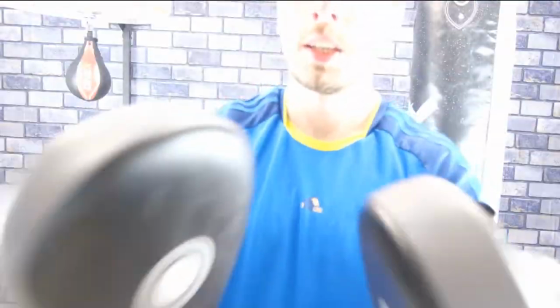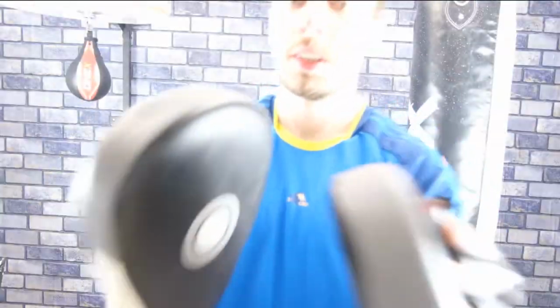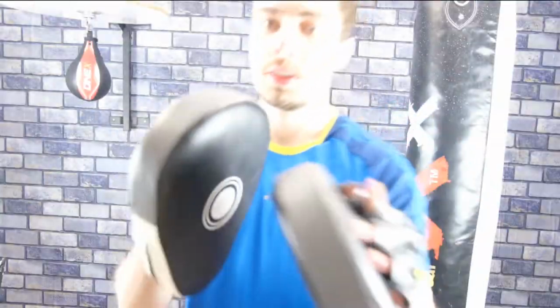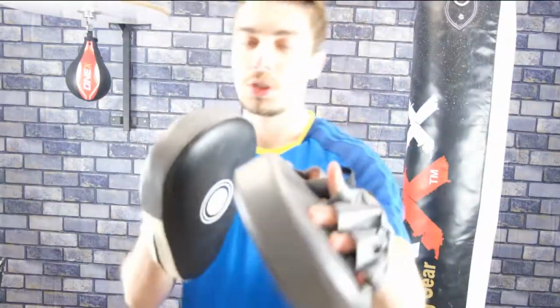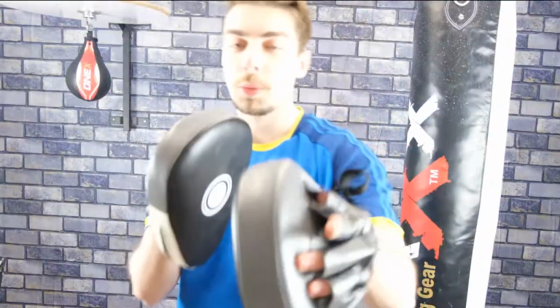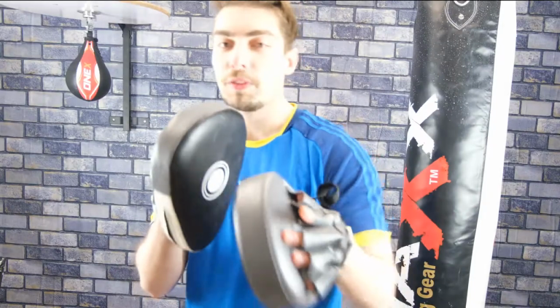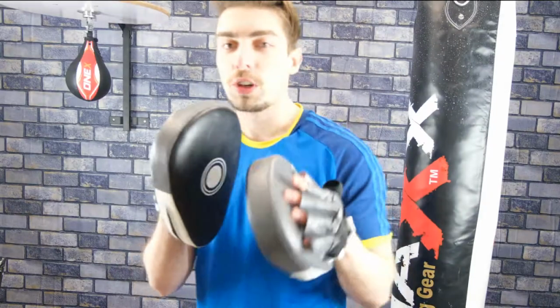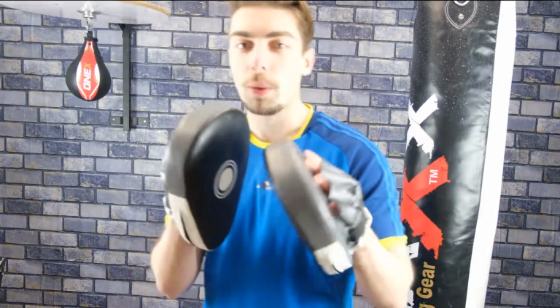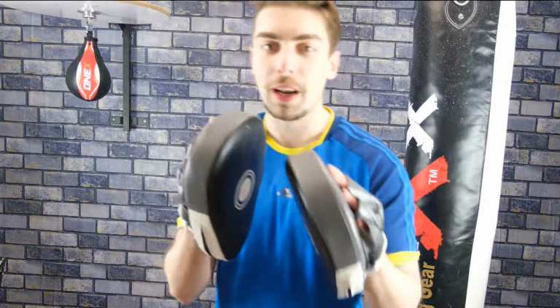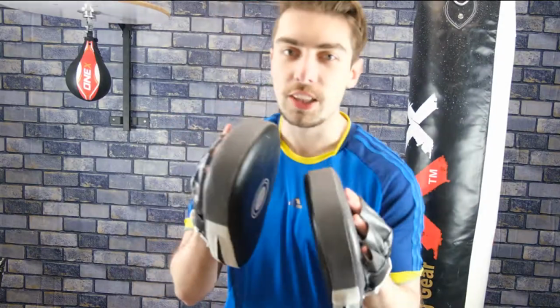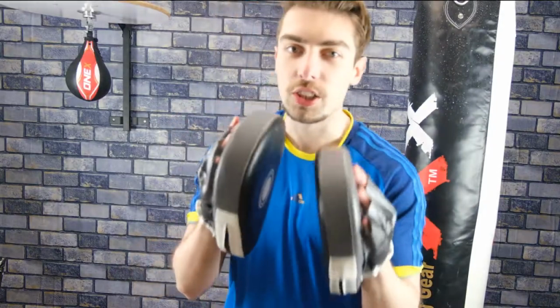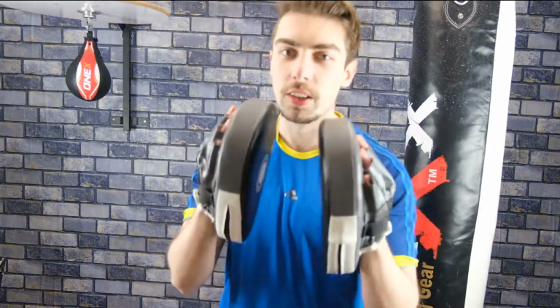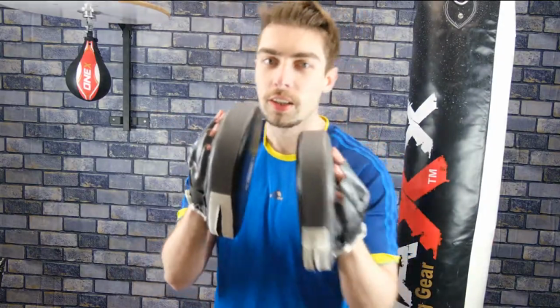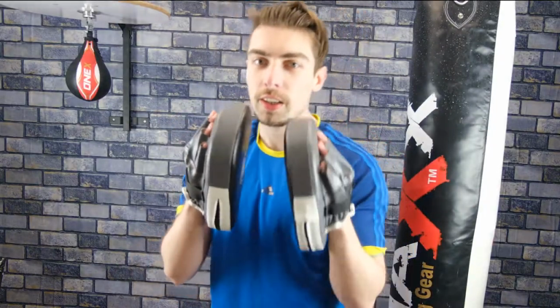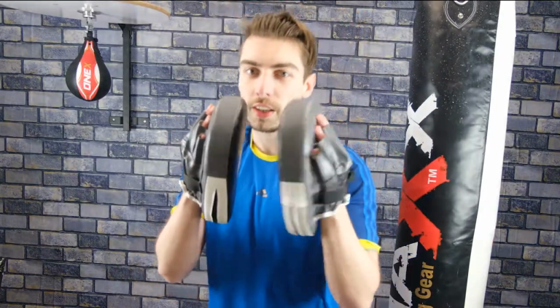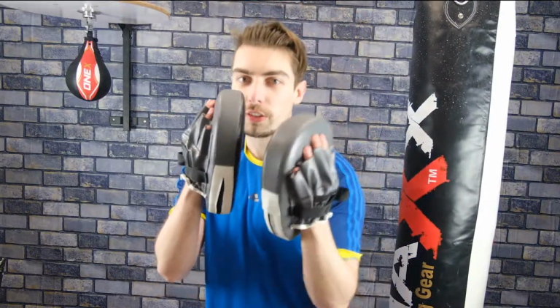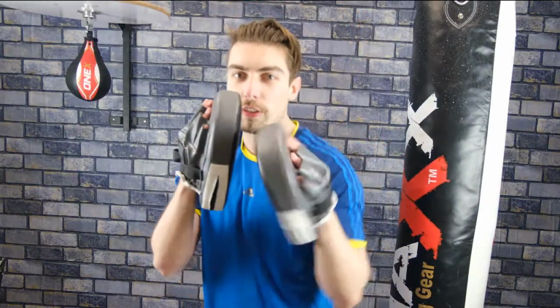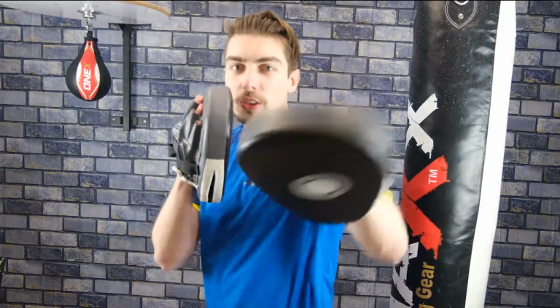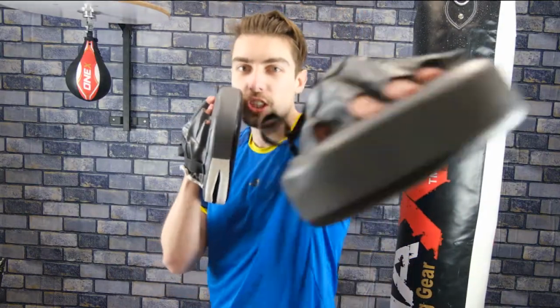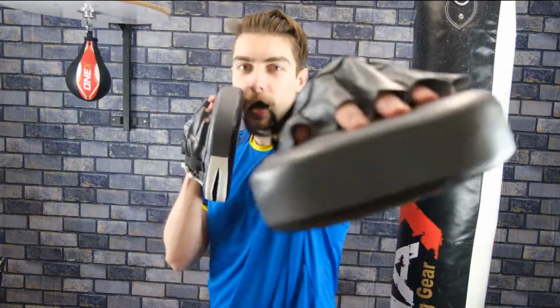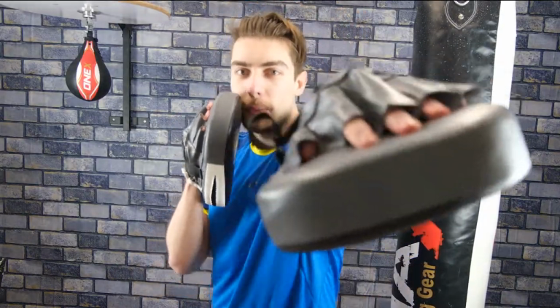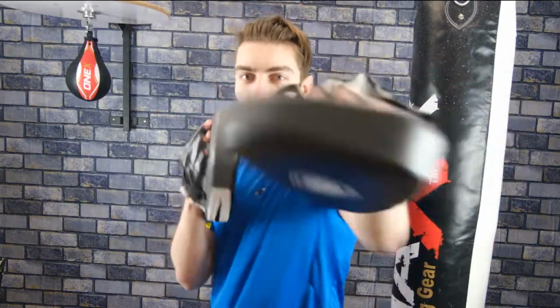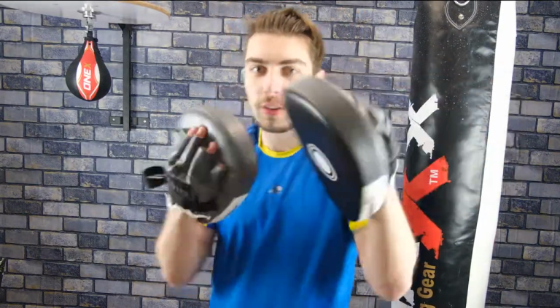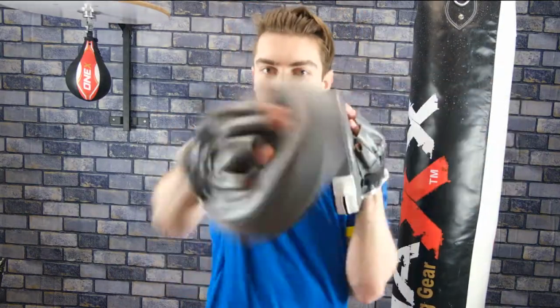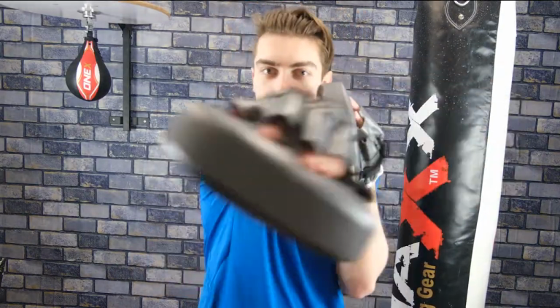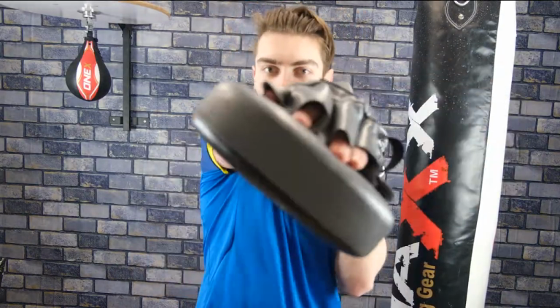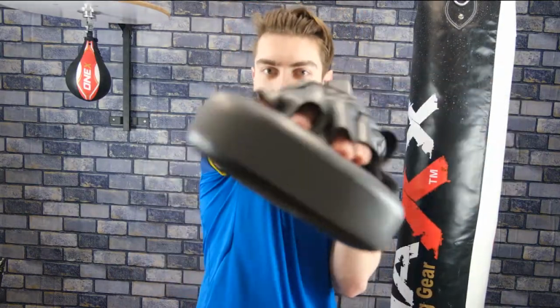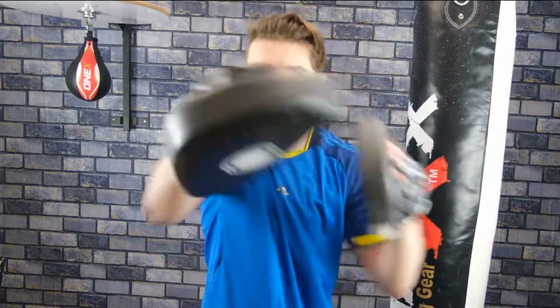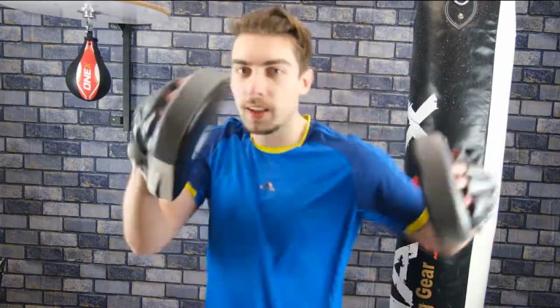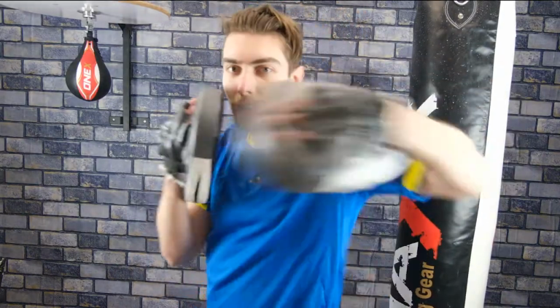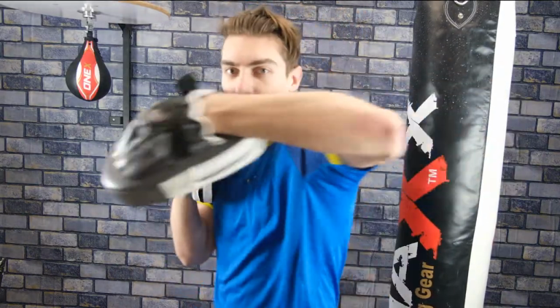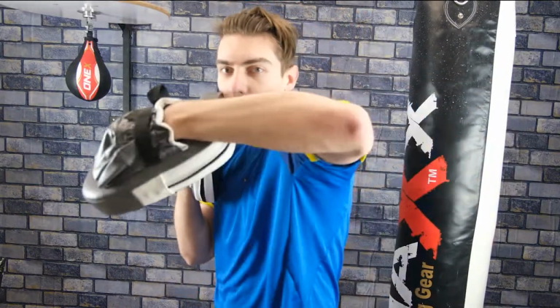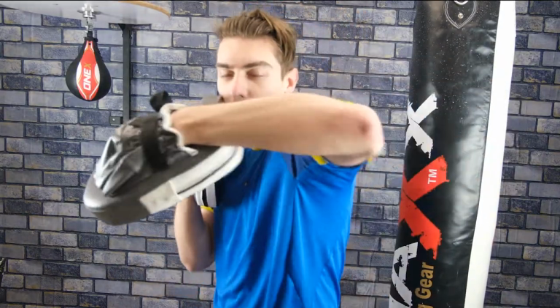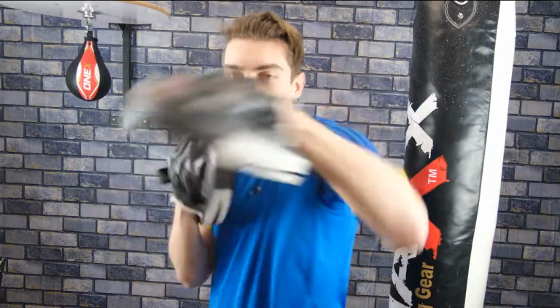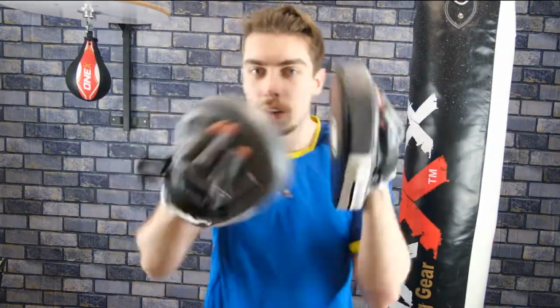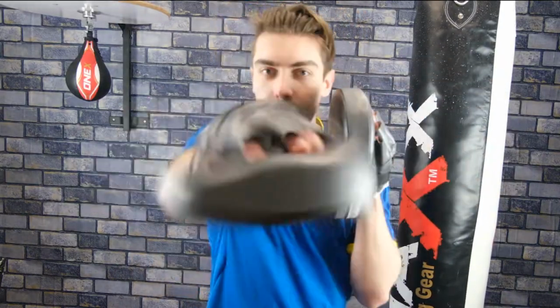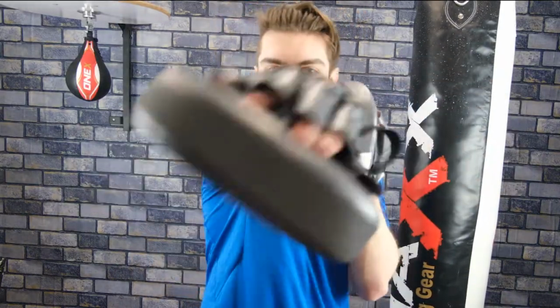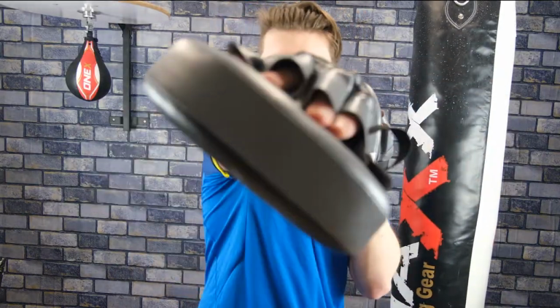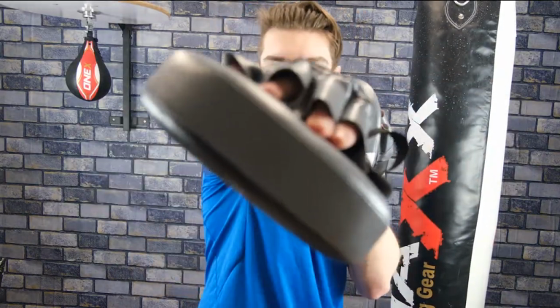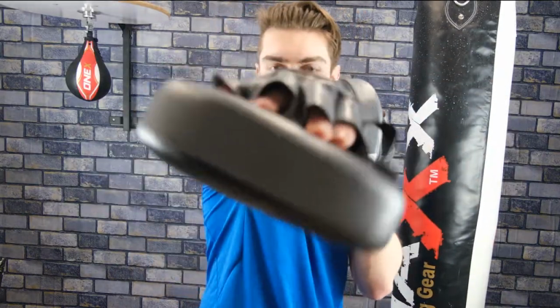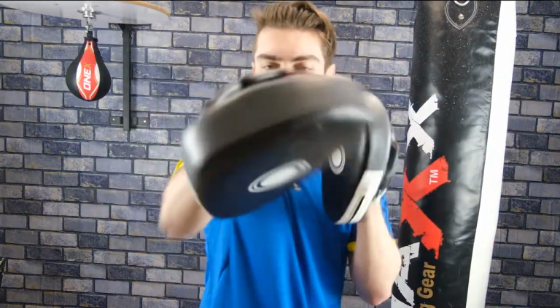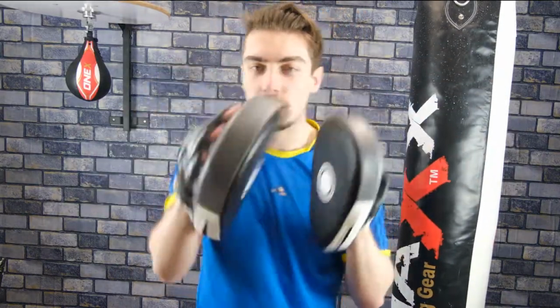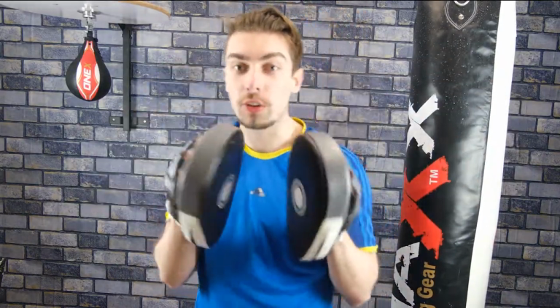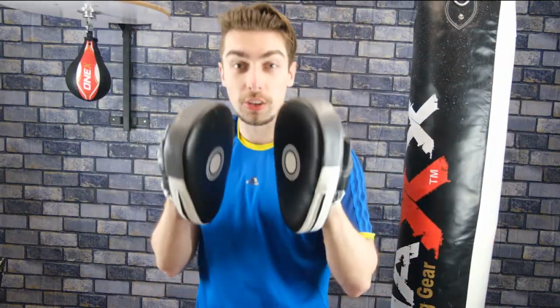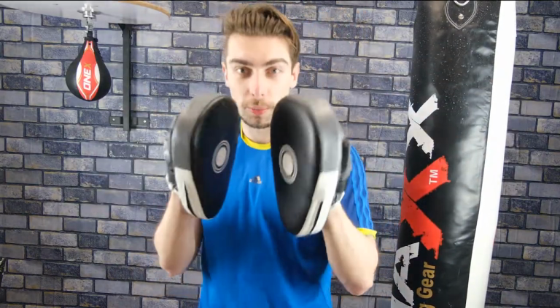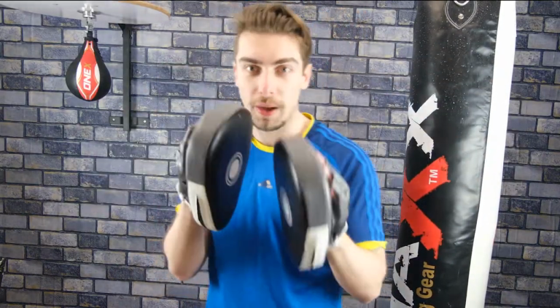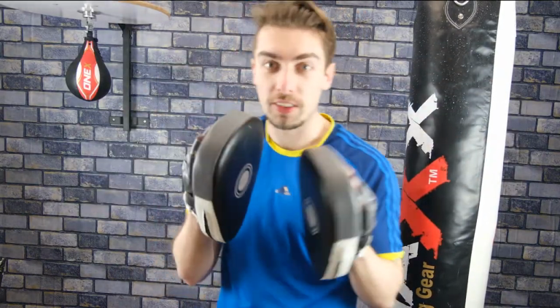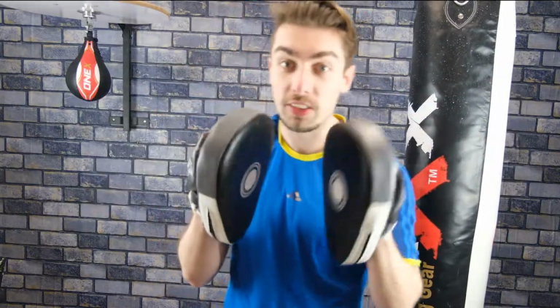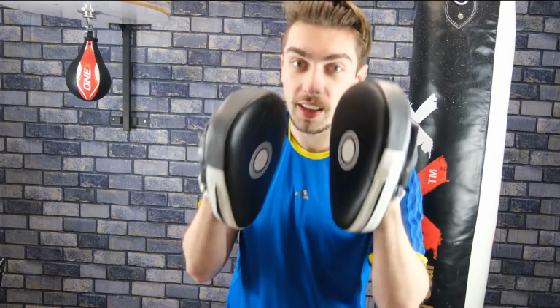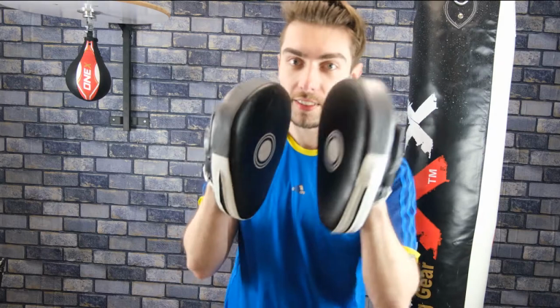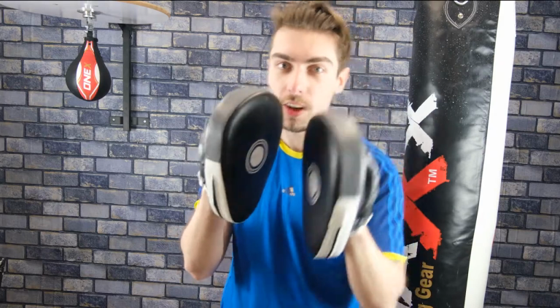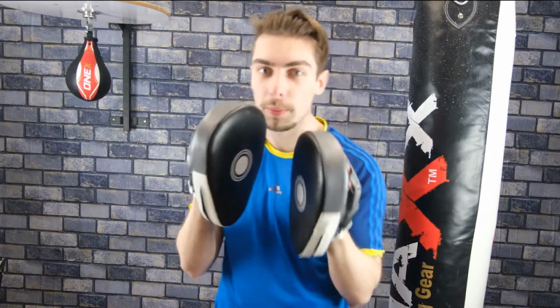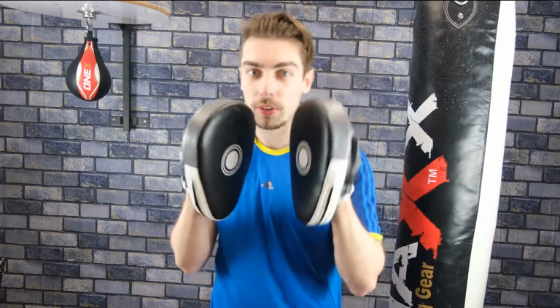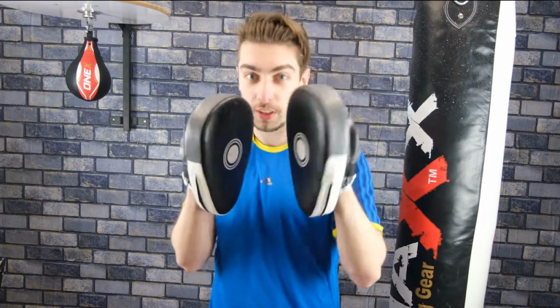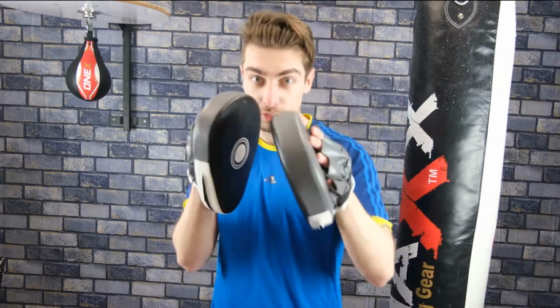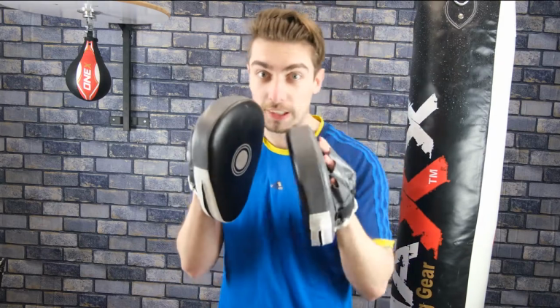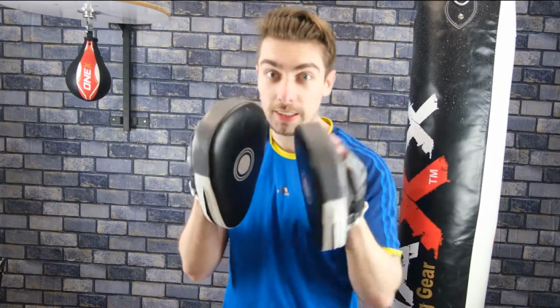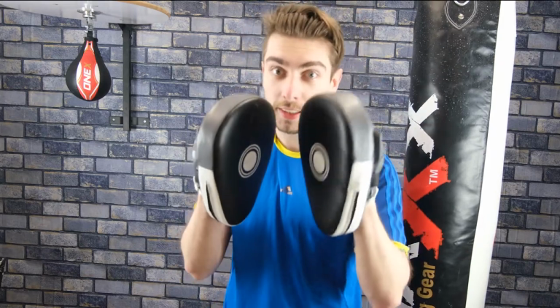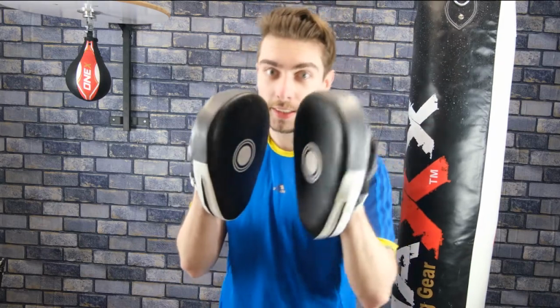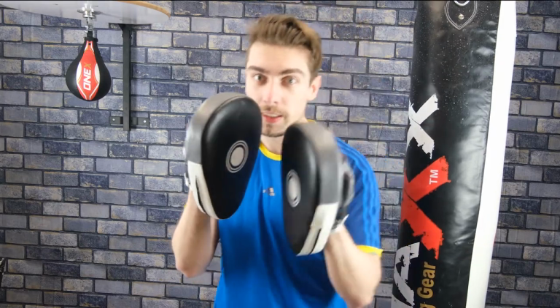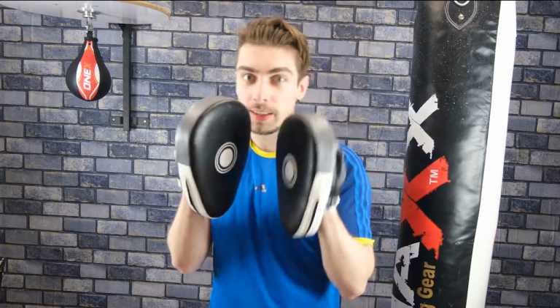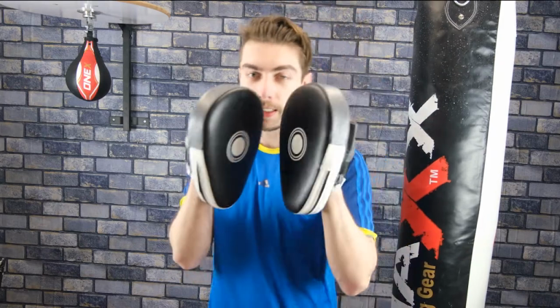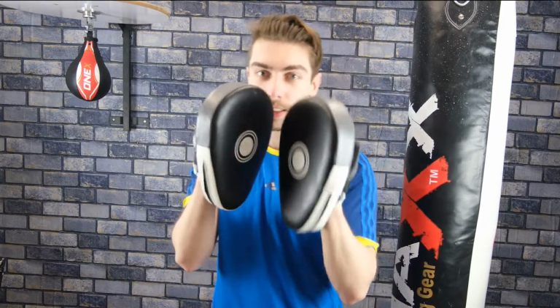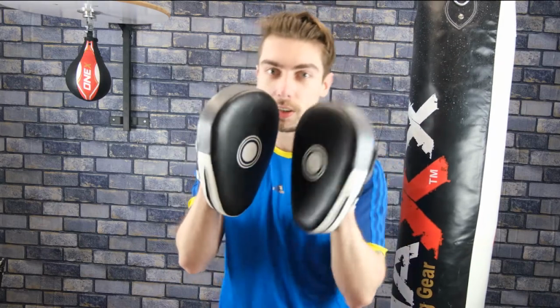Join me for a combination. You're going to throw the jab, the cross, left hook, right cross onto the pads 10 times. Ready? Let's go.